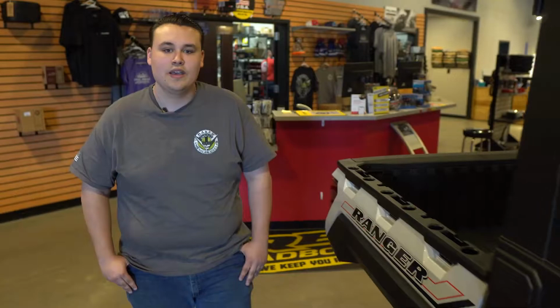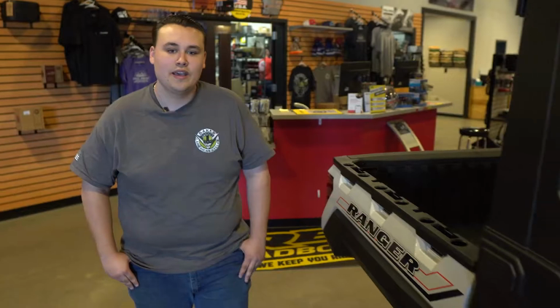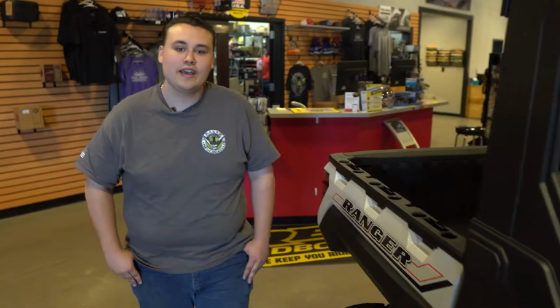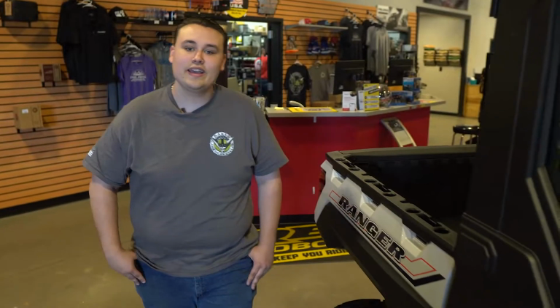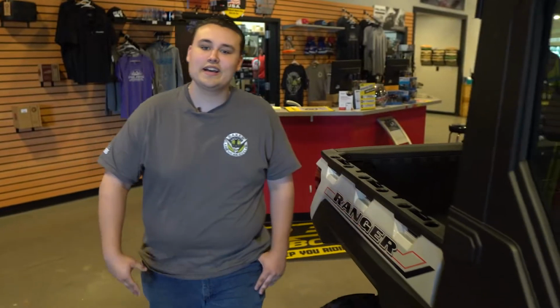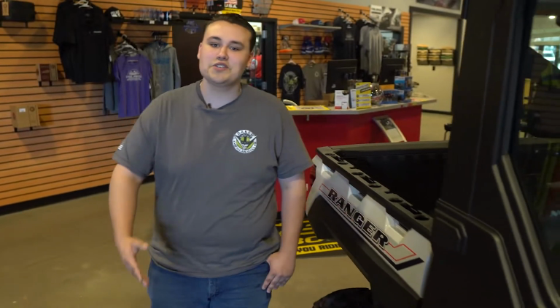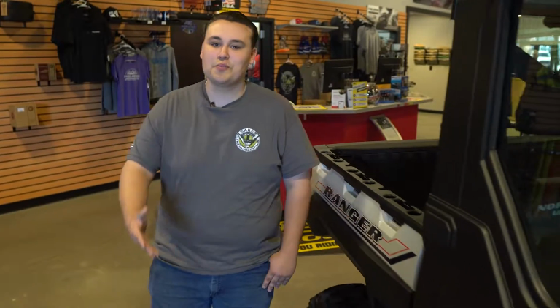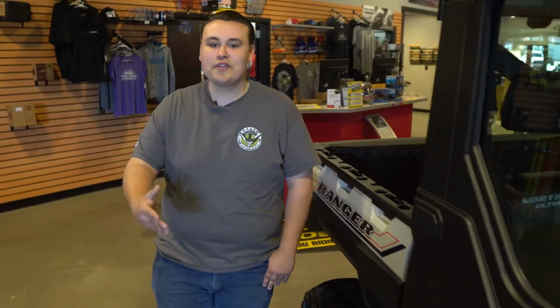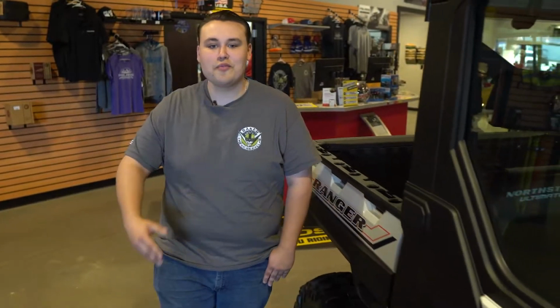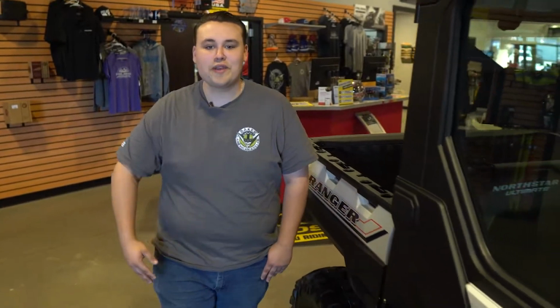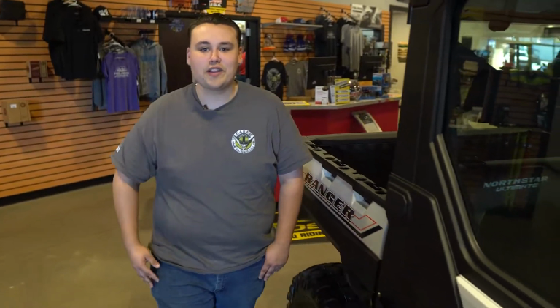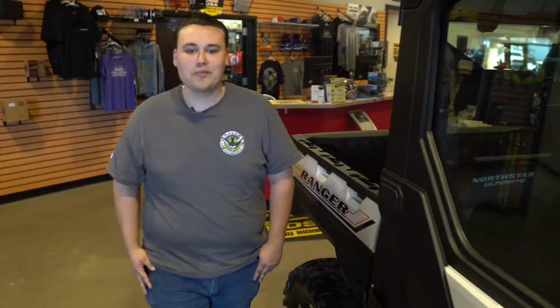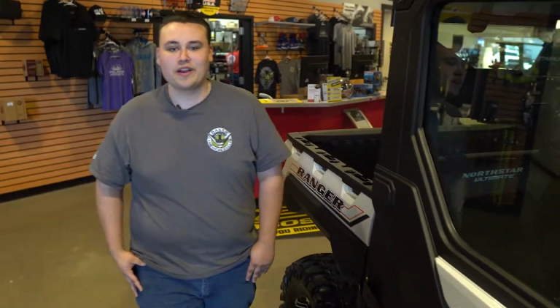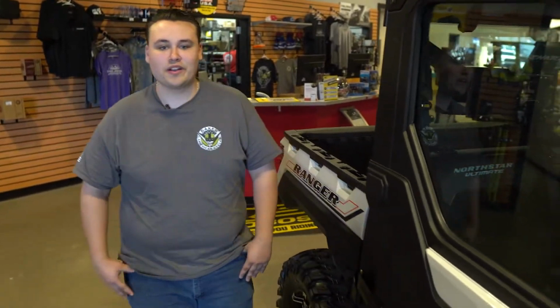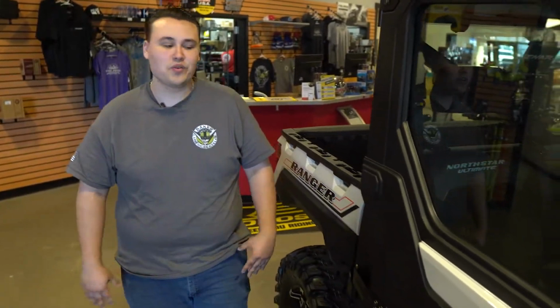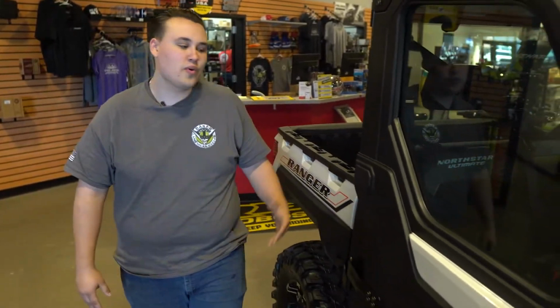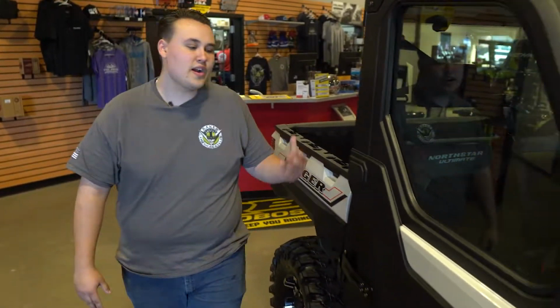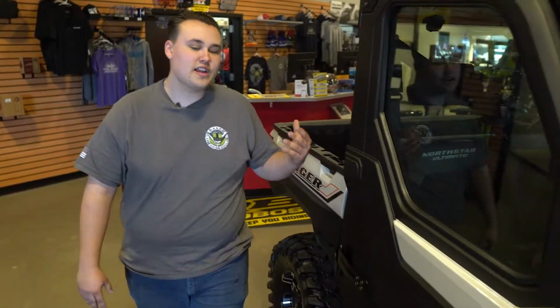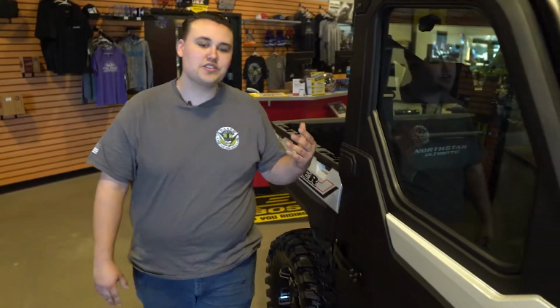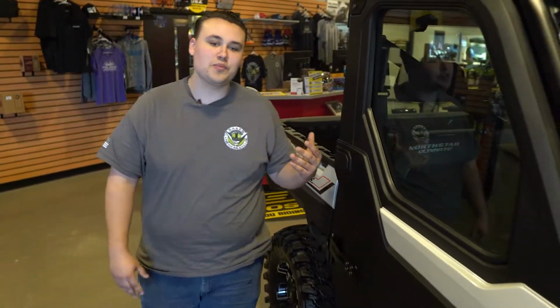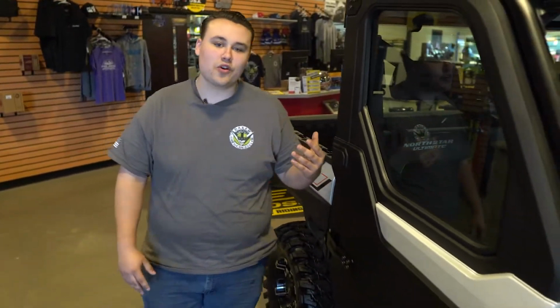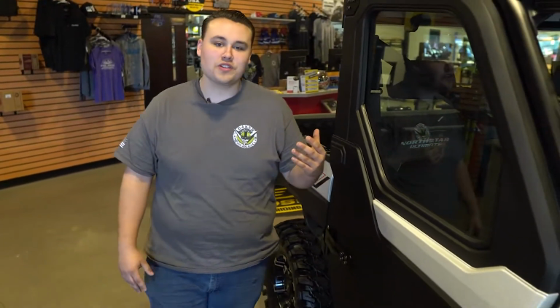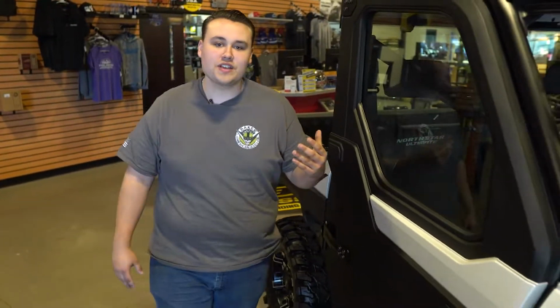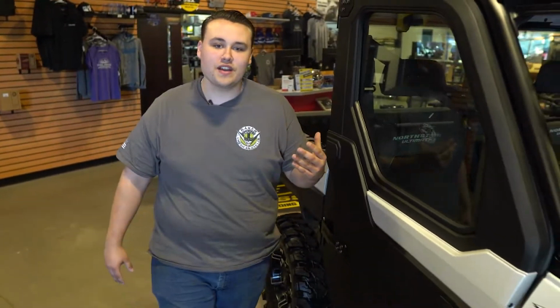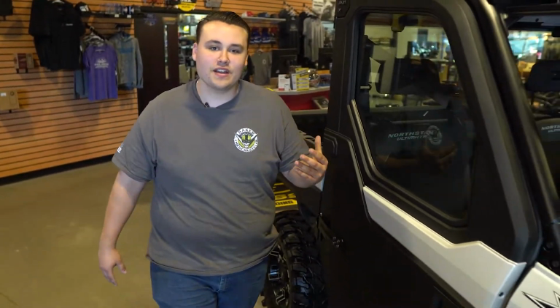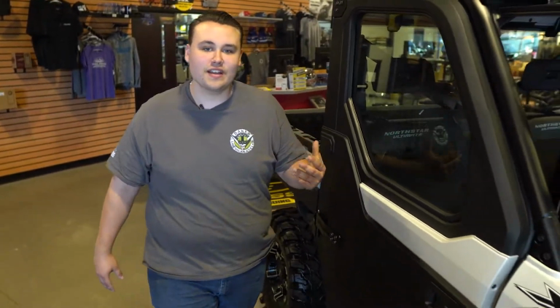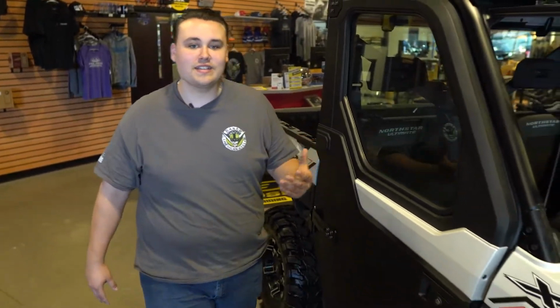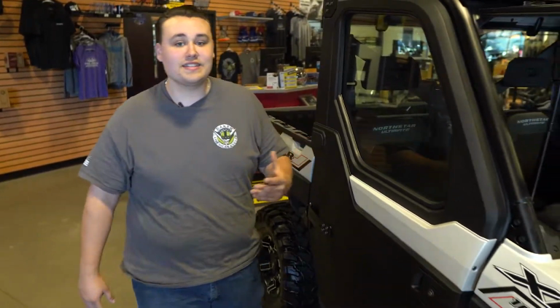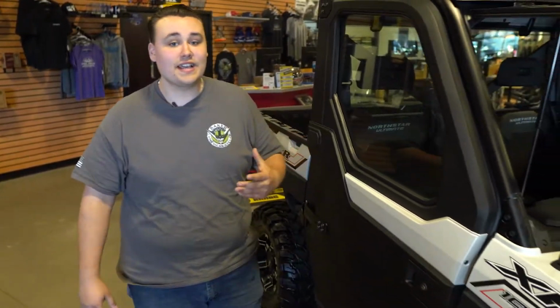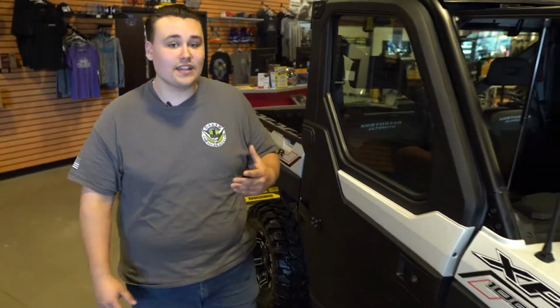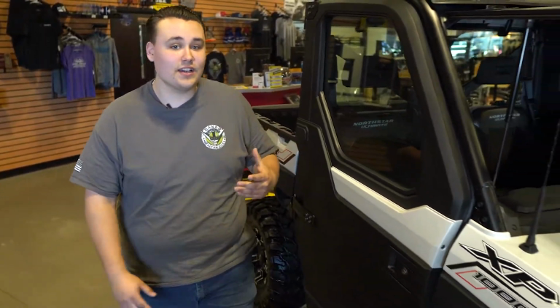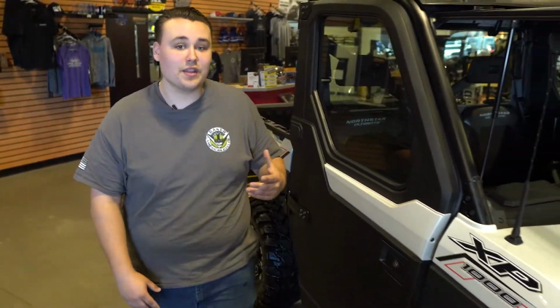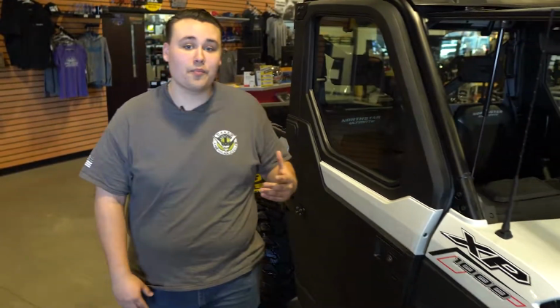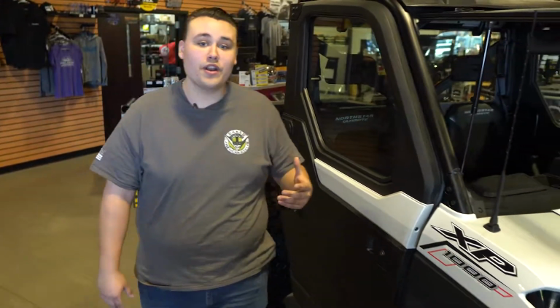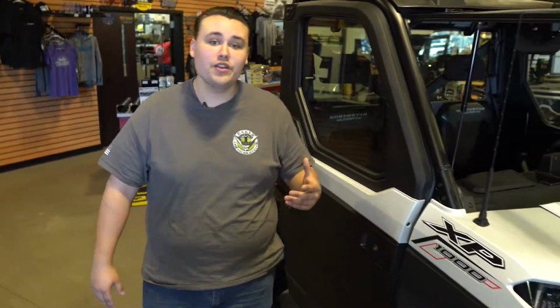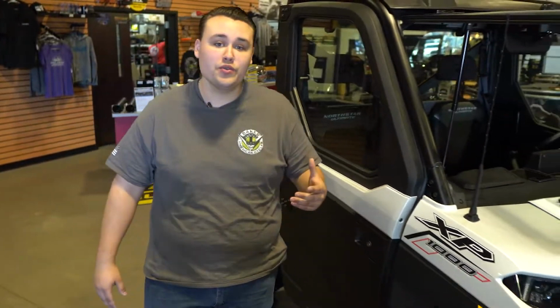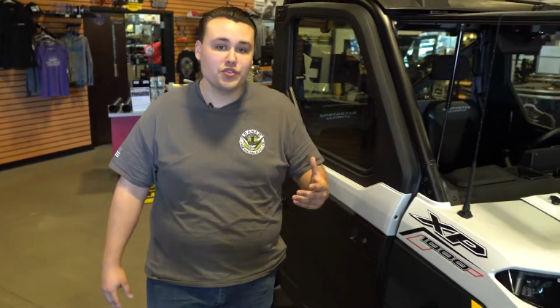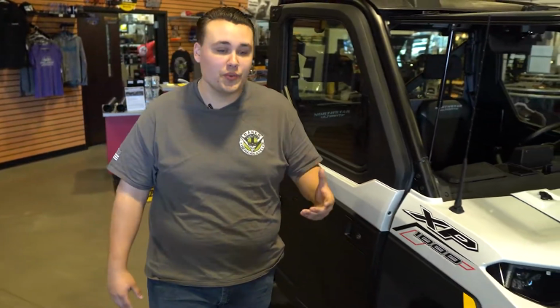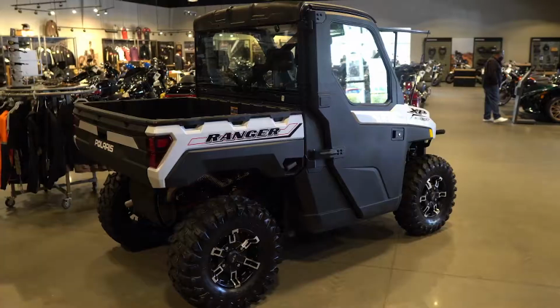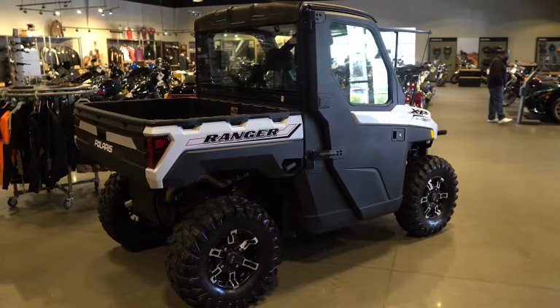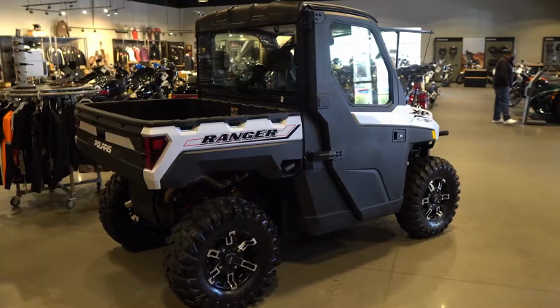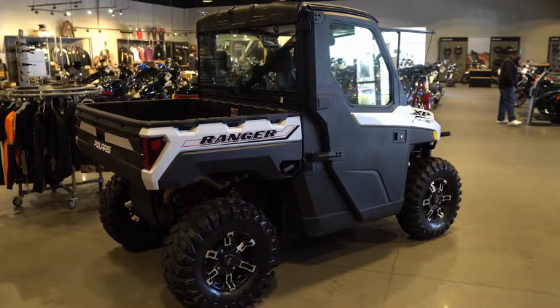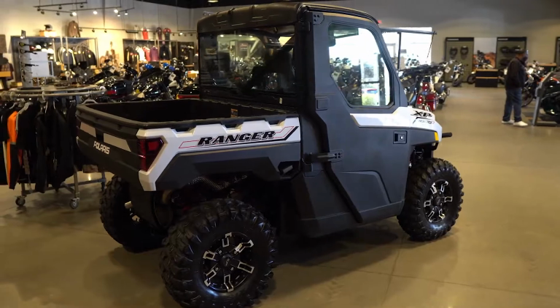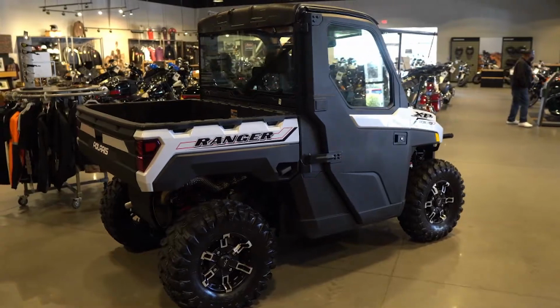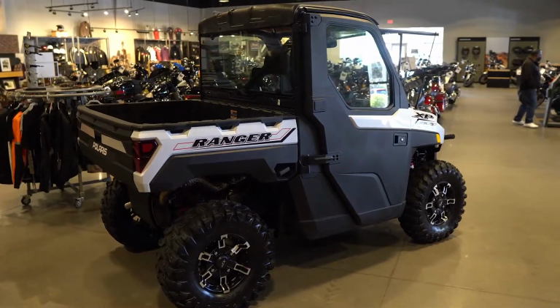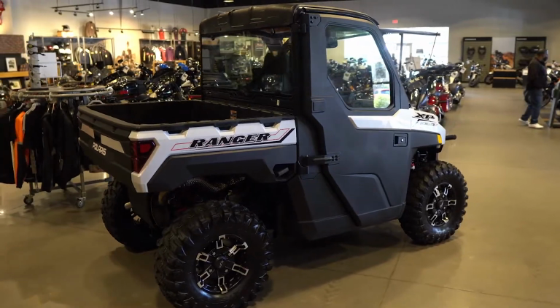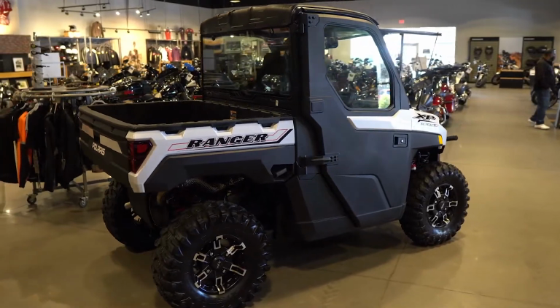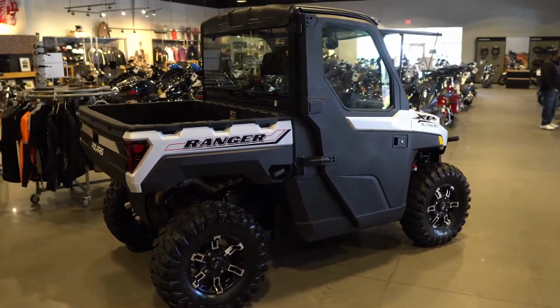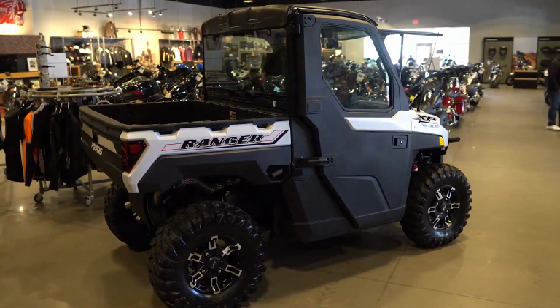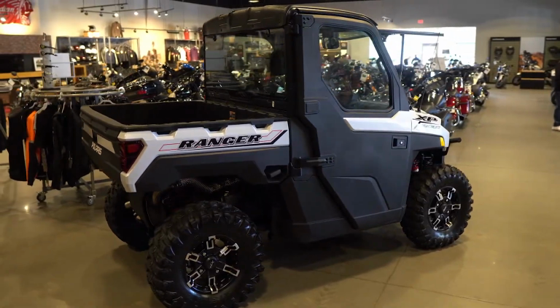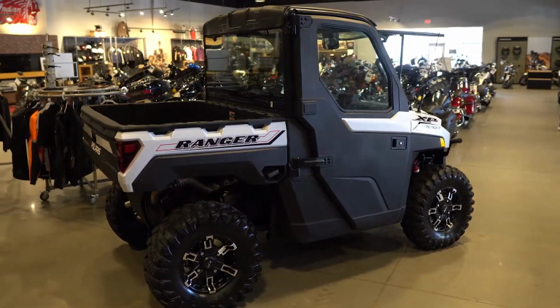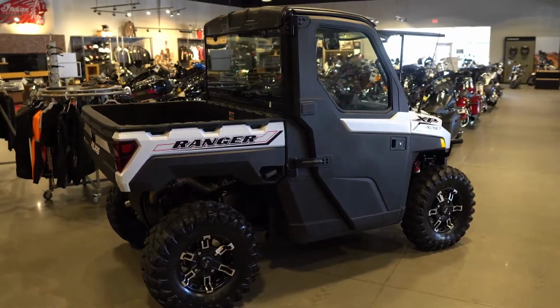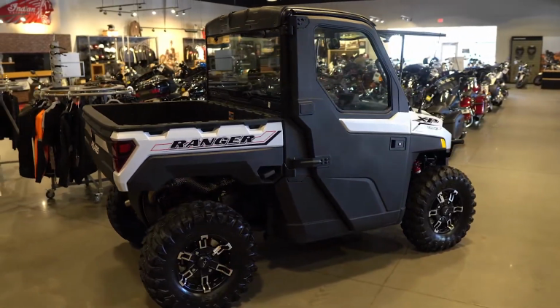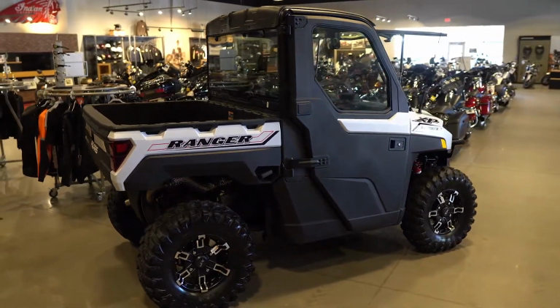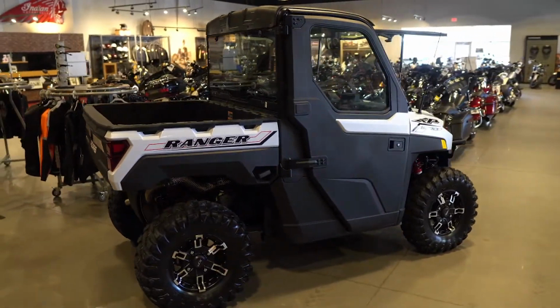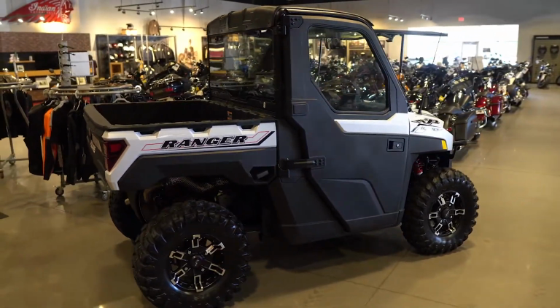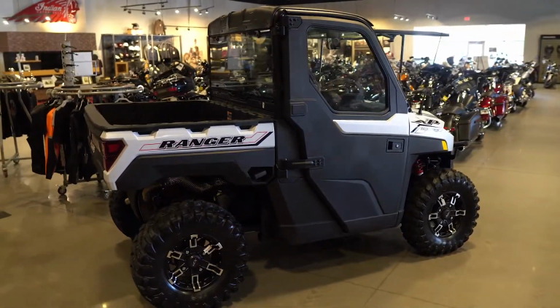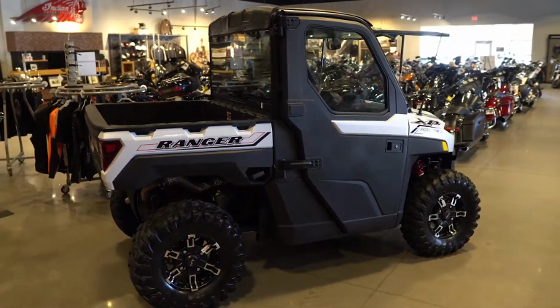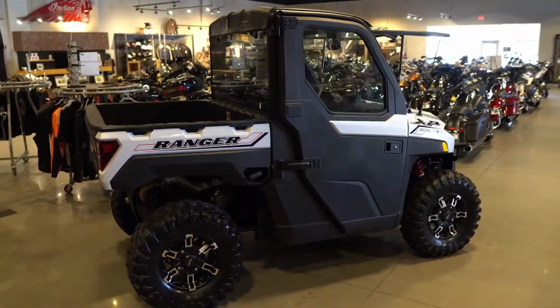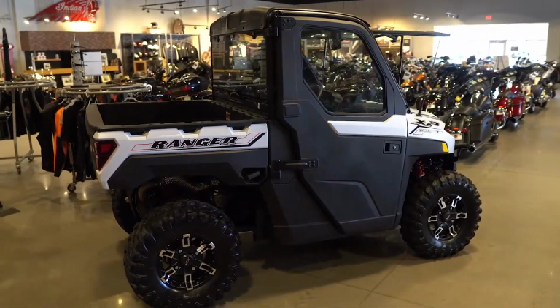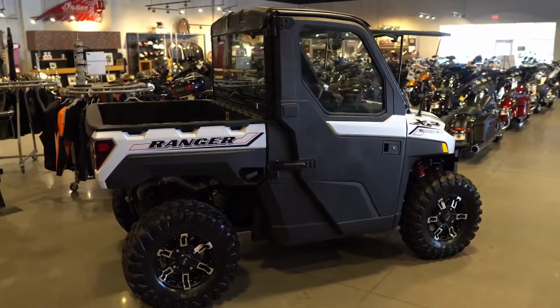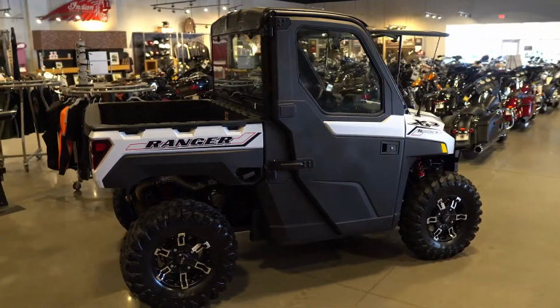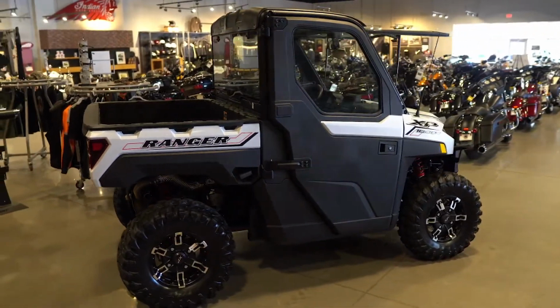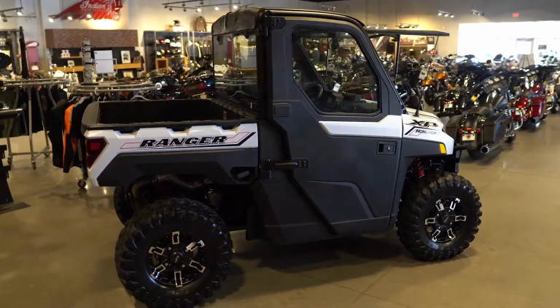Hey guys, Brett from Baker American. We're here next to the parts counter today to take a look at the brand new '21 Ranger North Star and look at the awesome accessories that come with it.